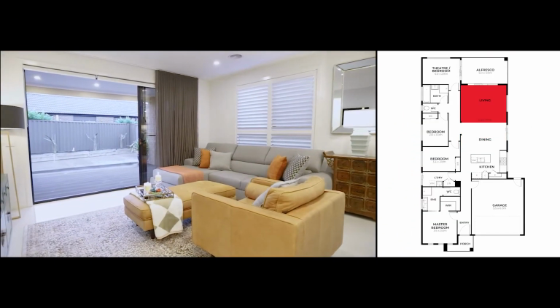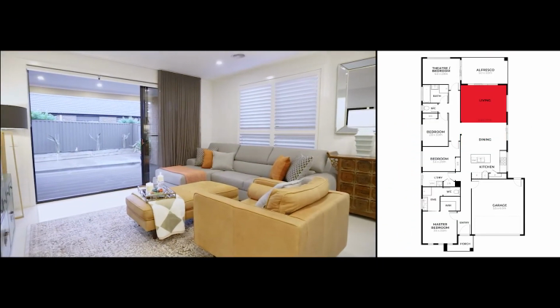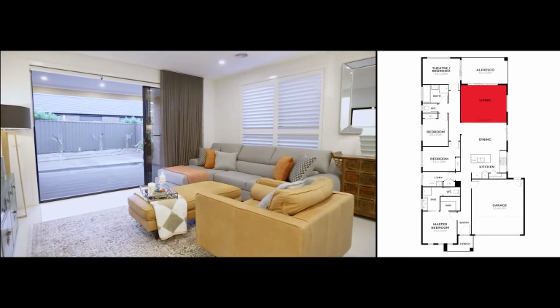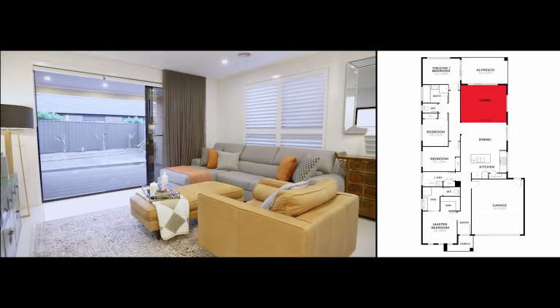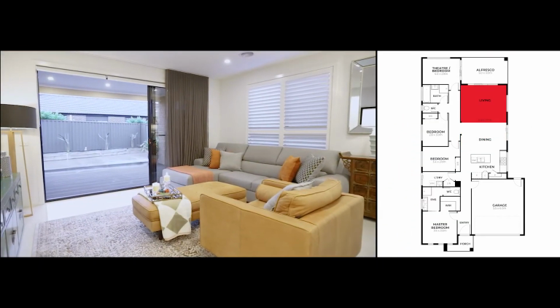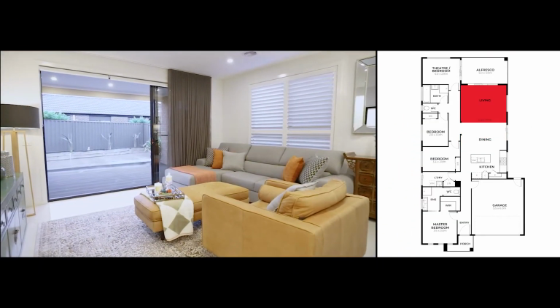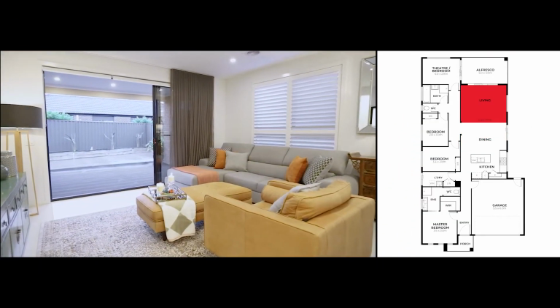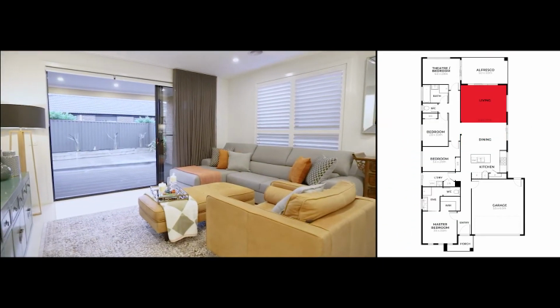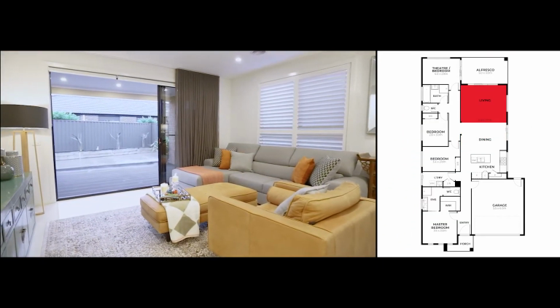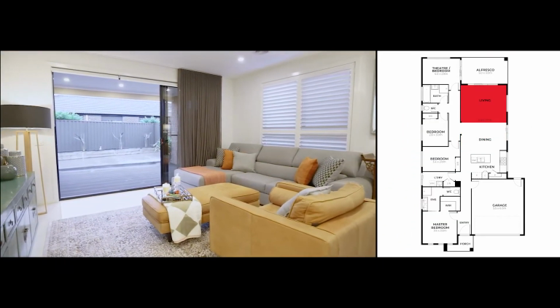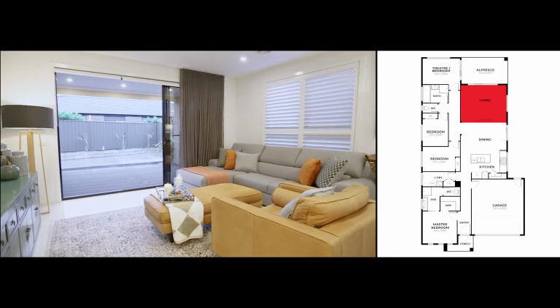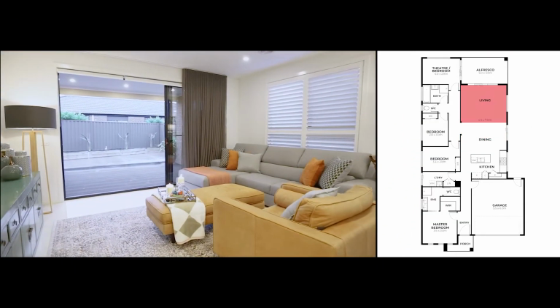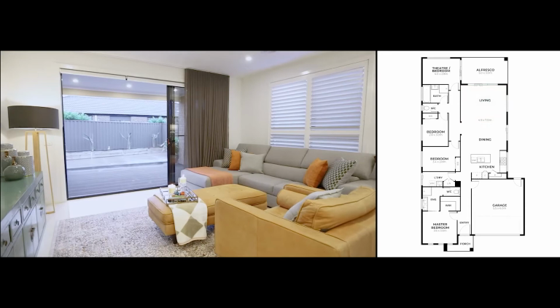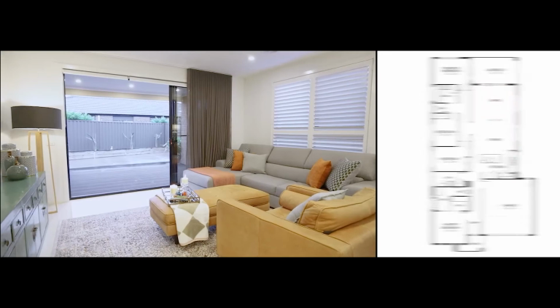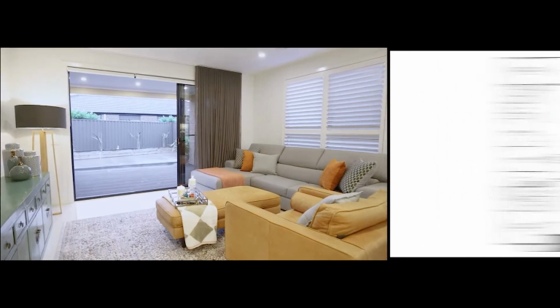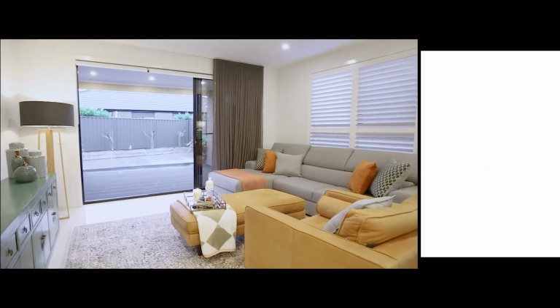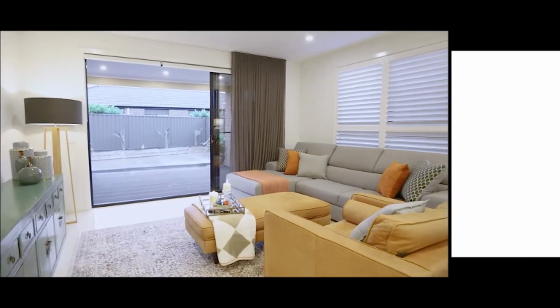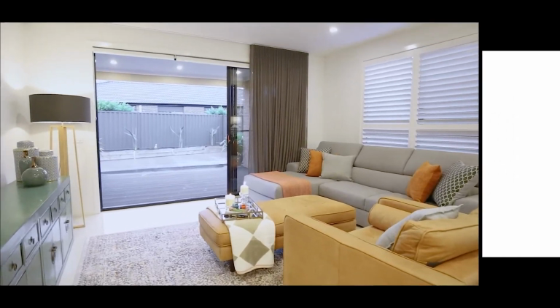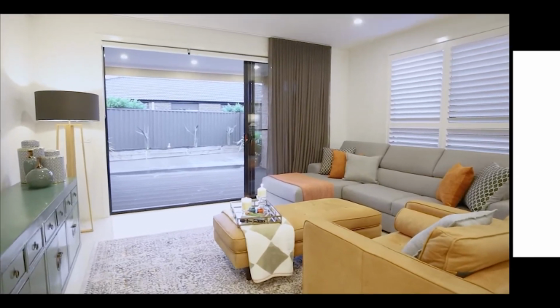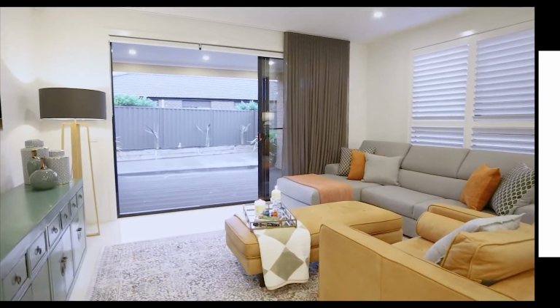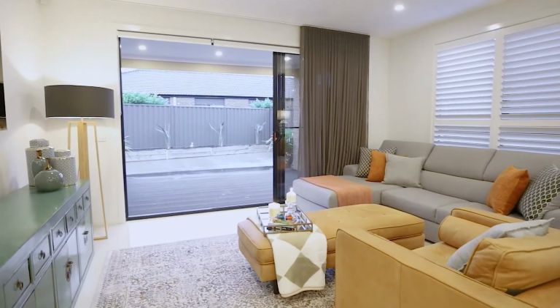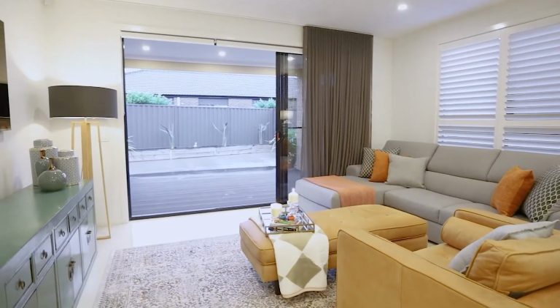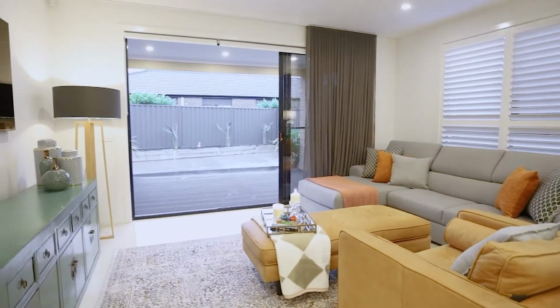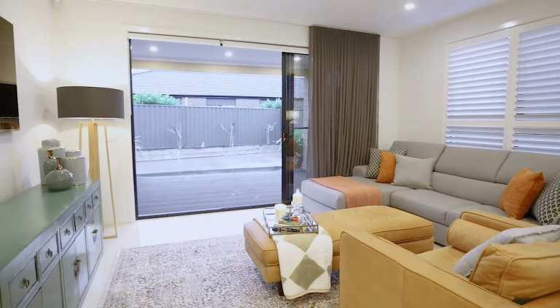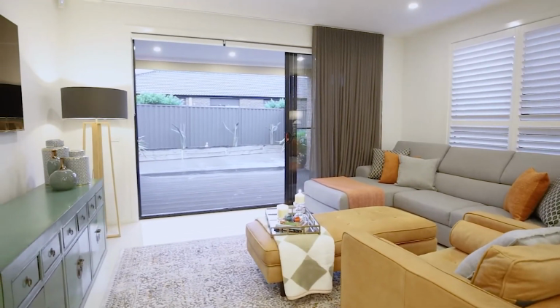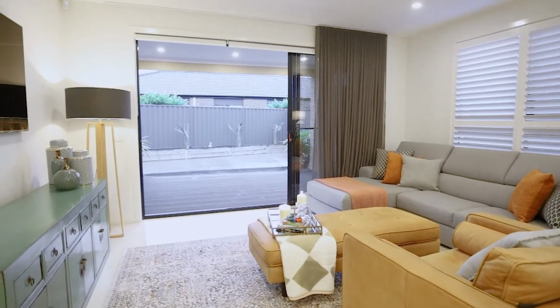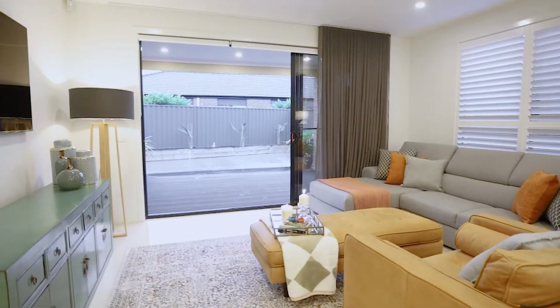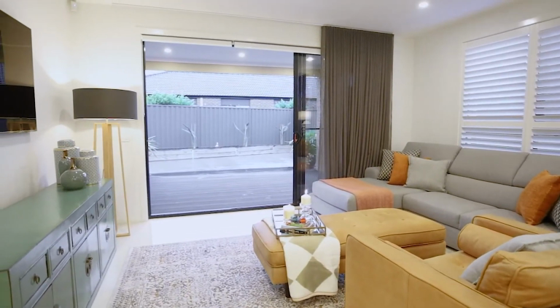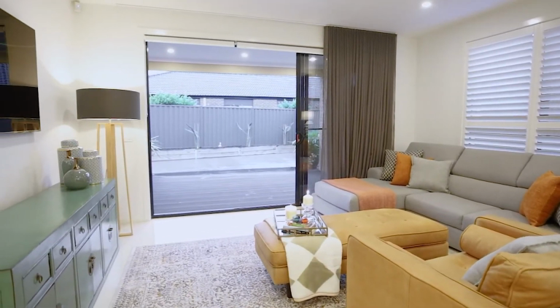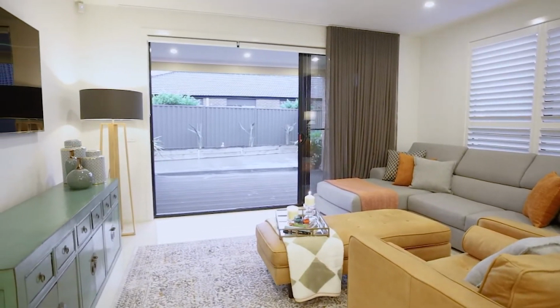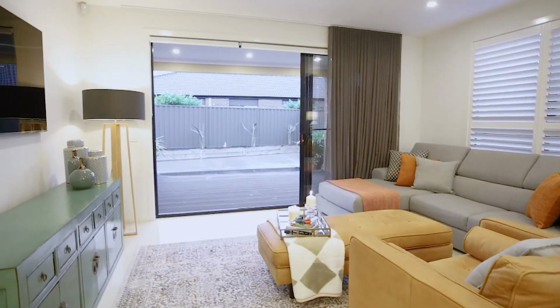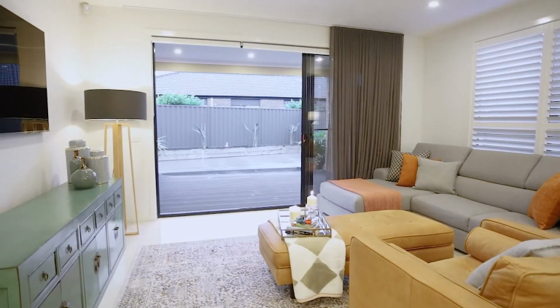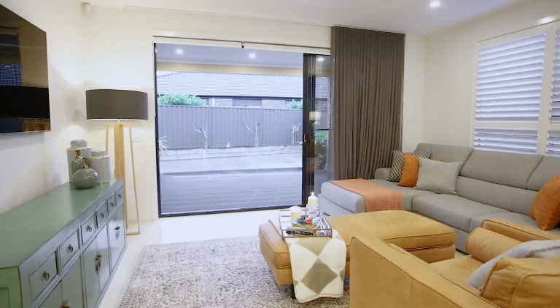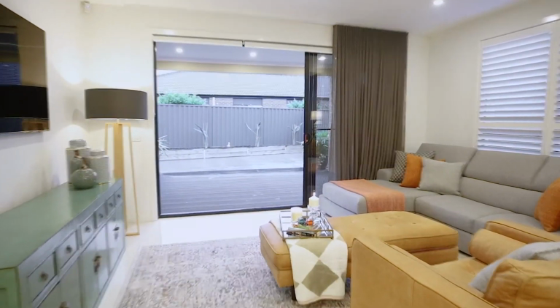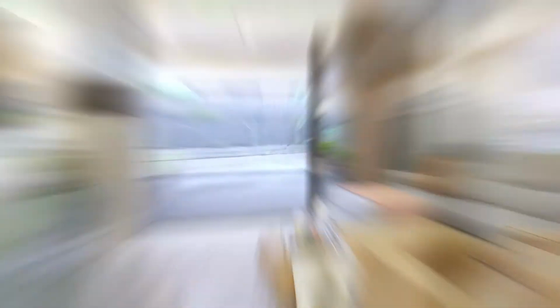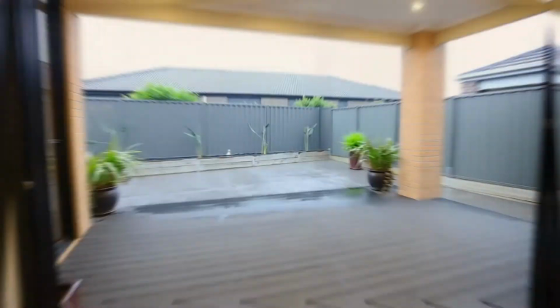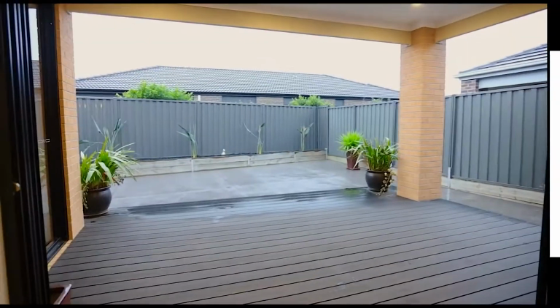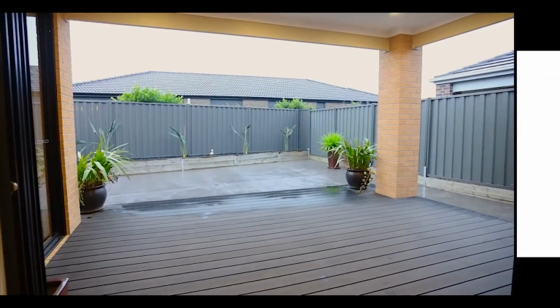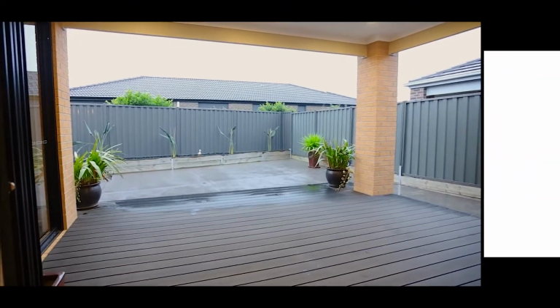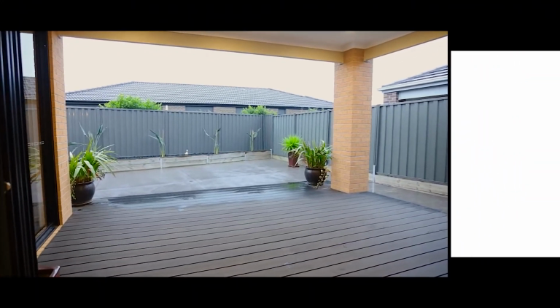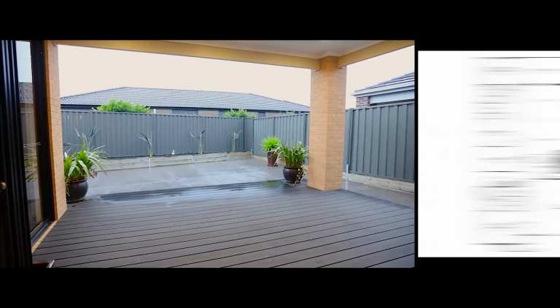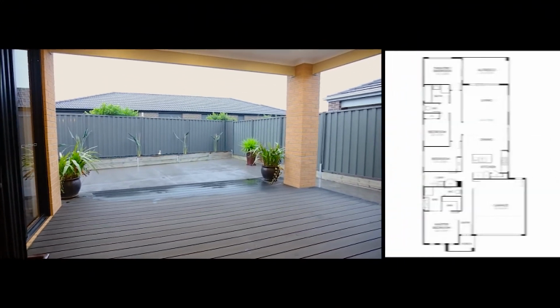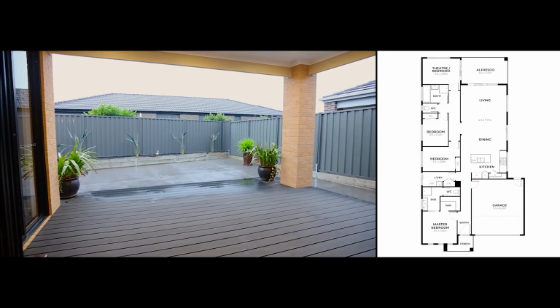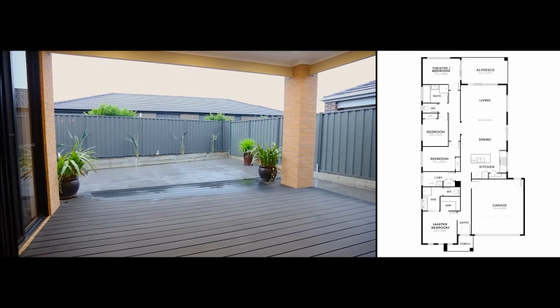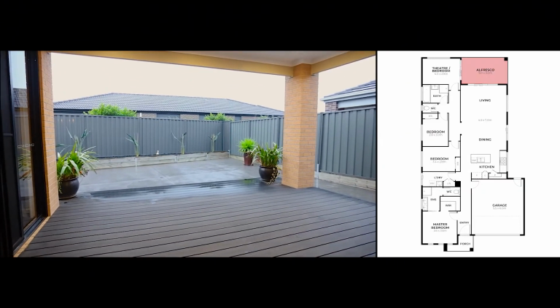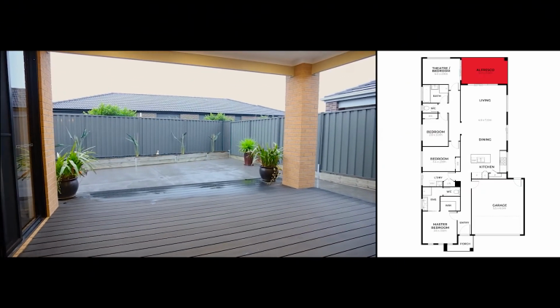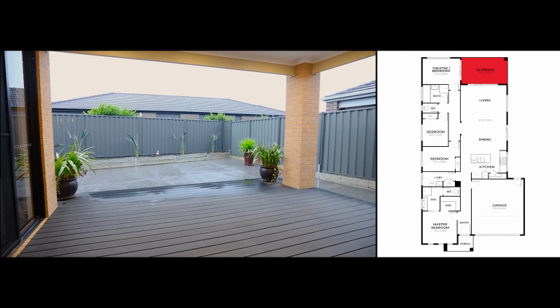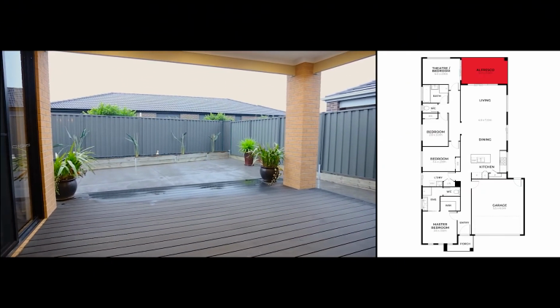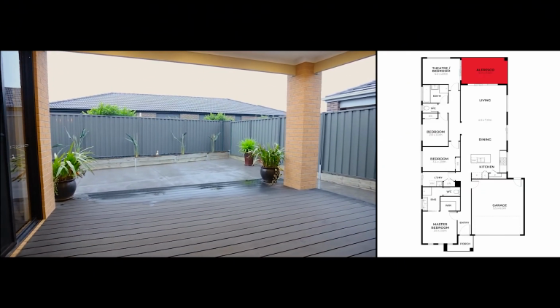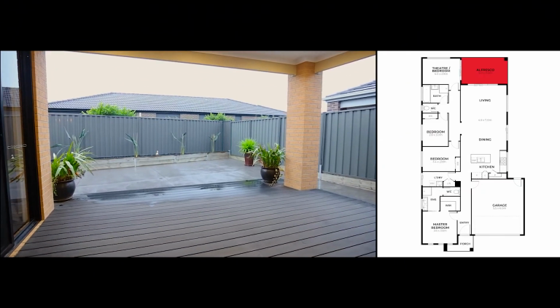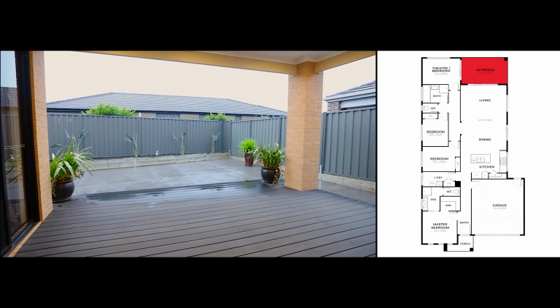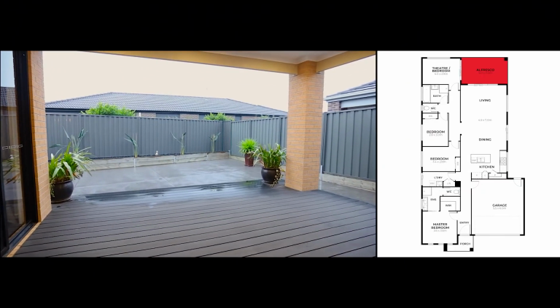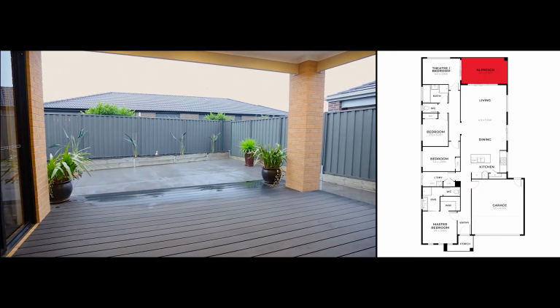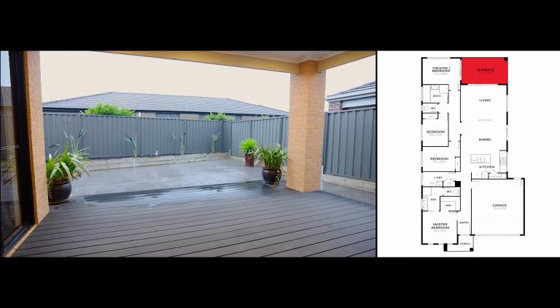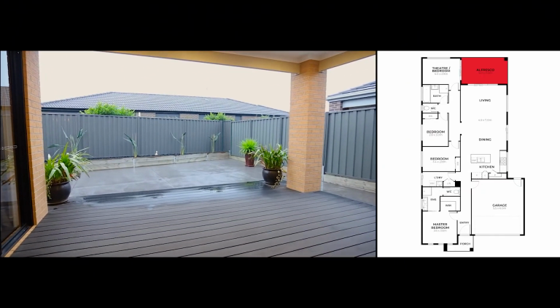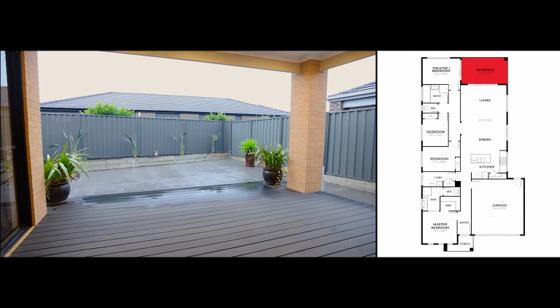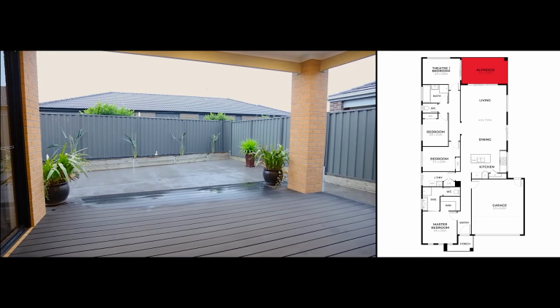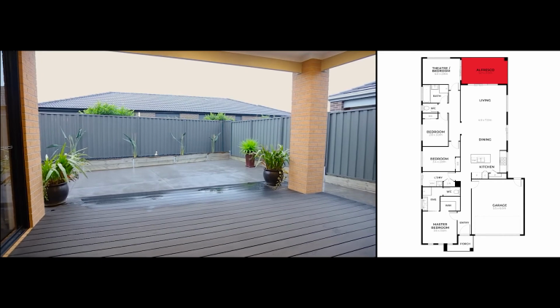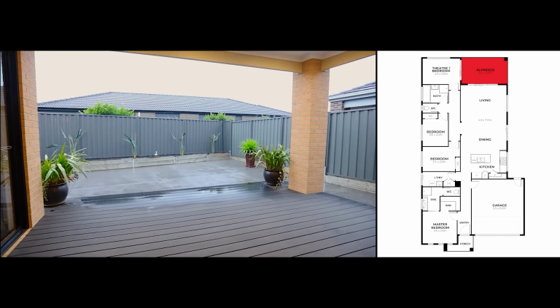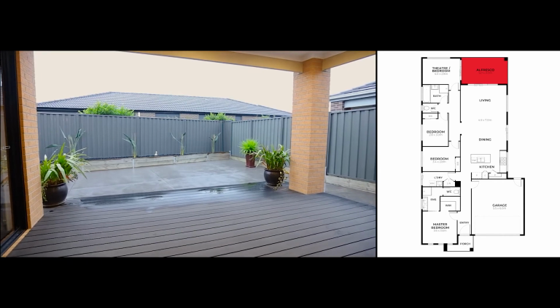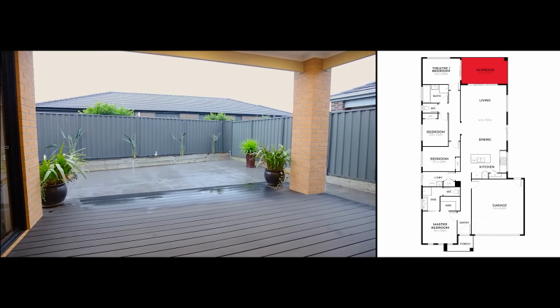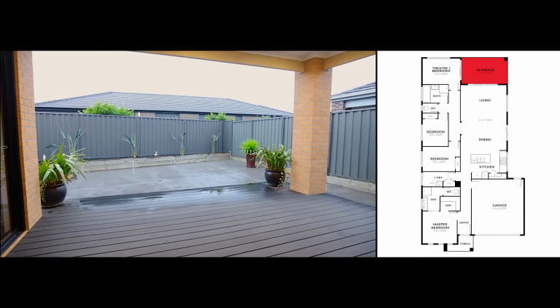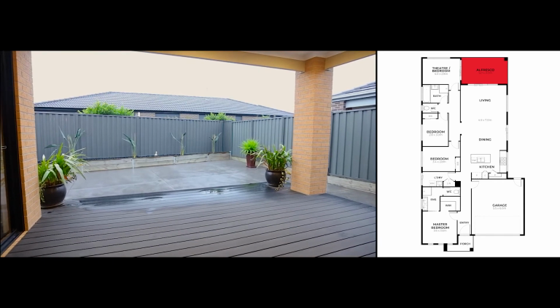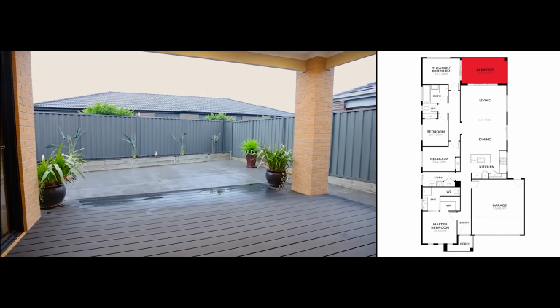The living room leads out onto the undercover entertaining area and the low maintenance backyard.